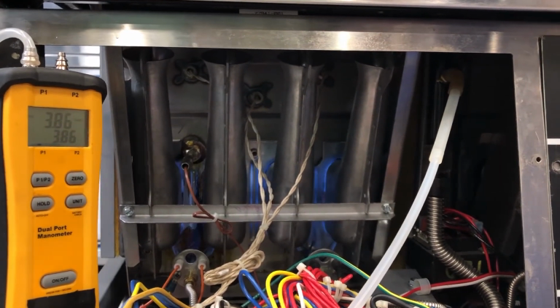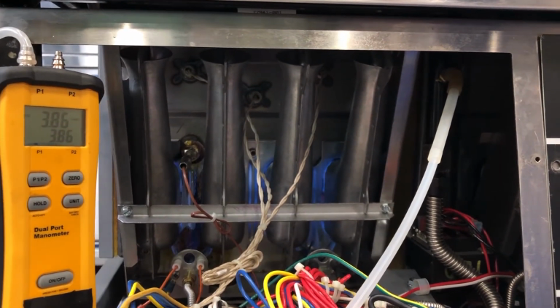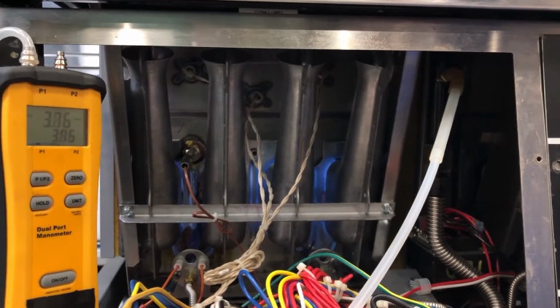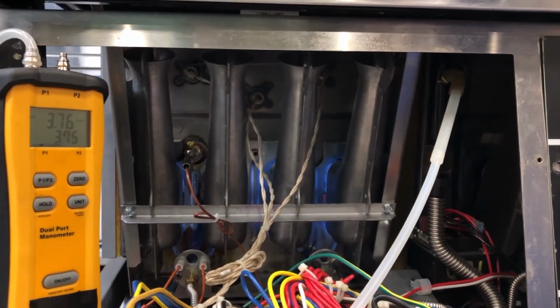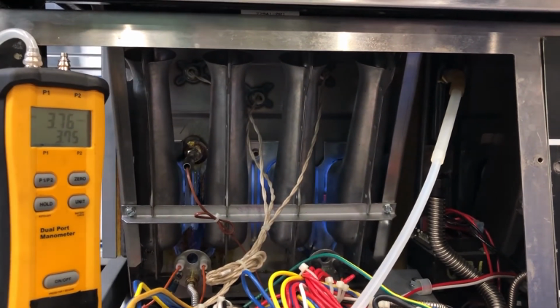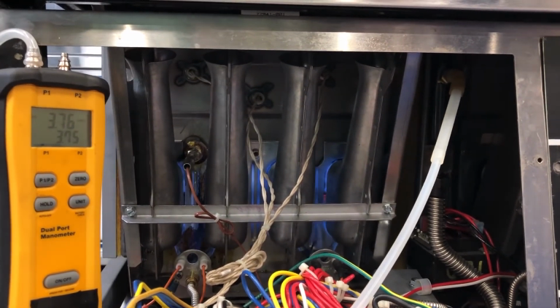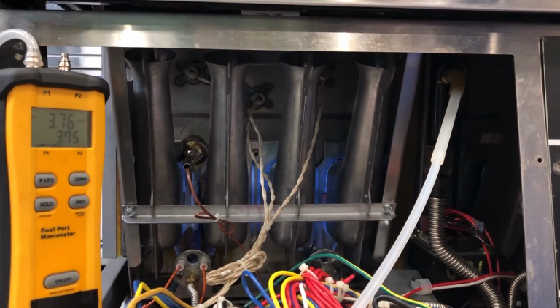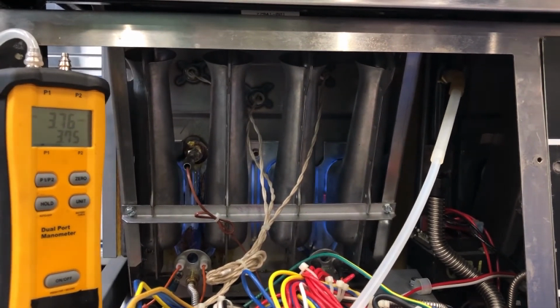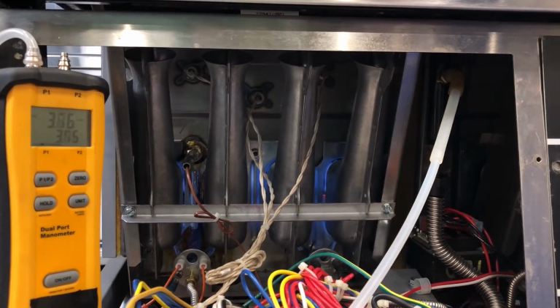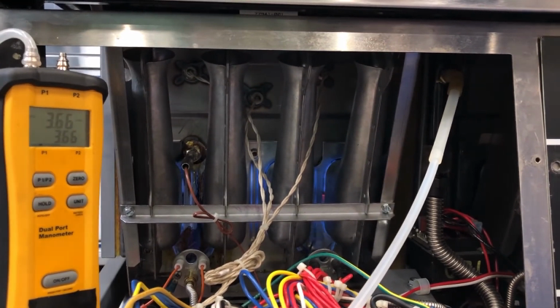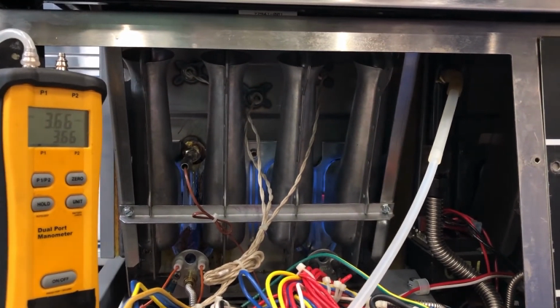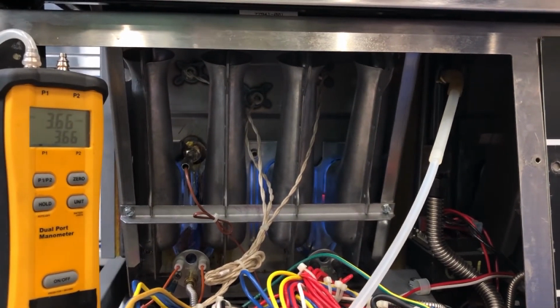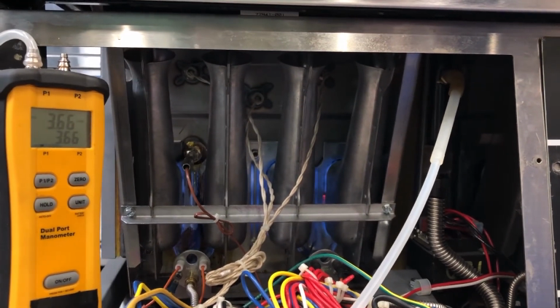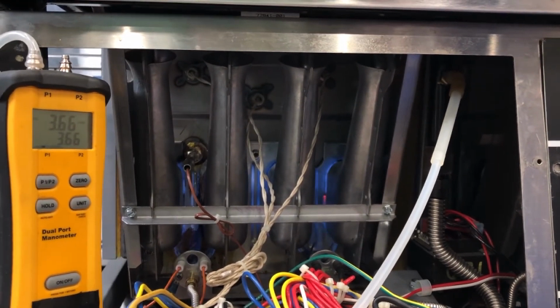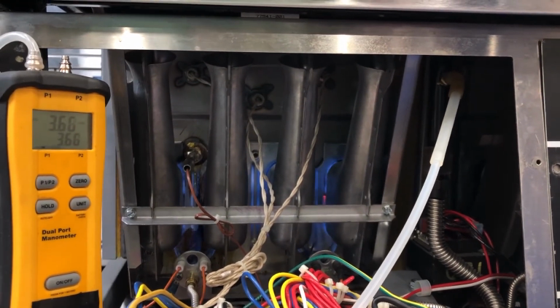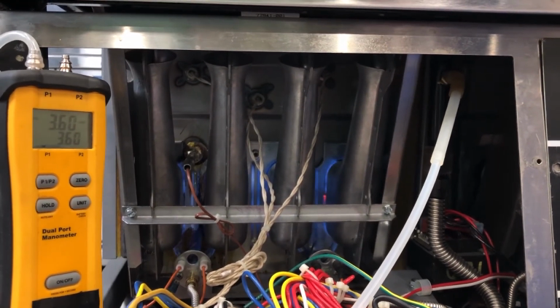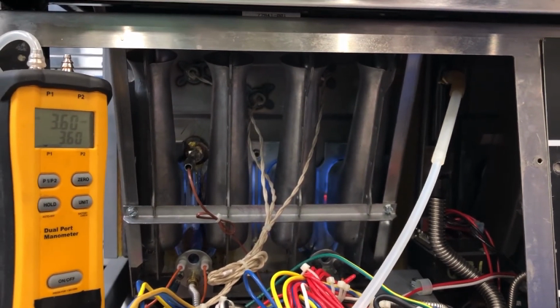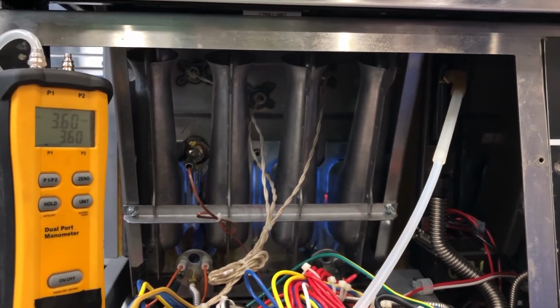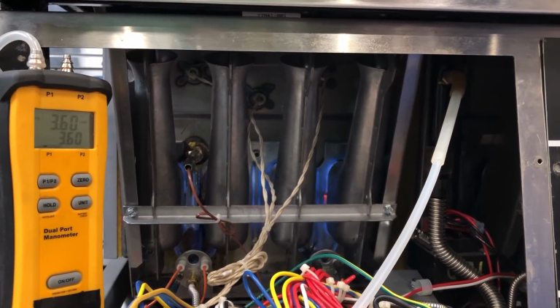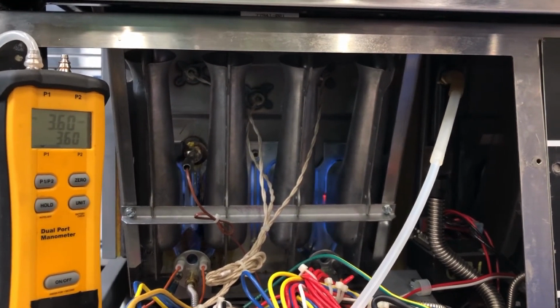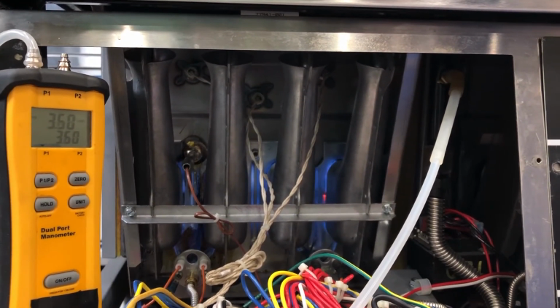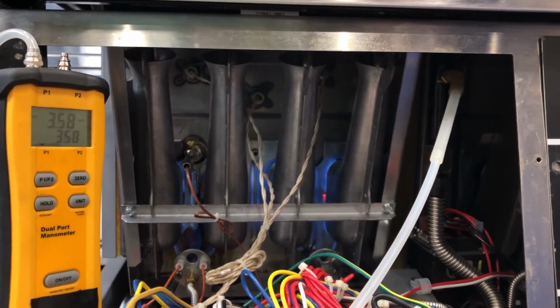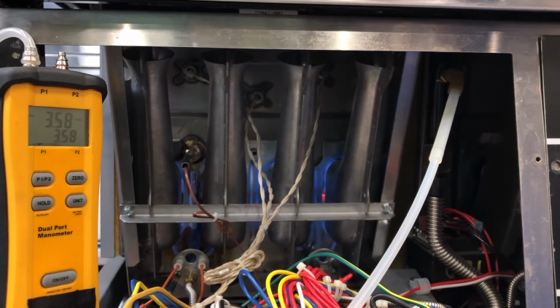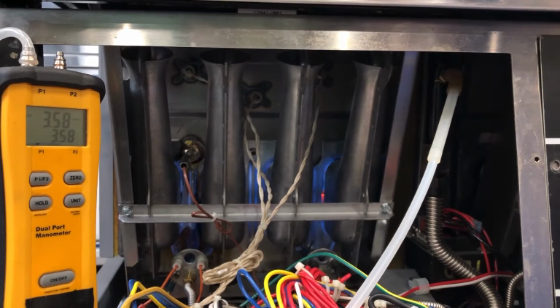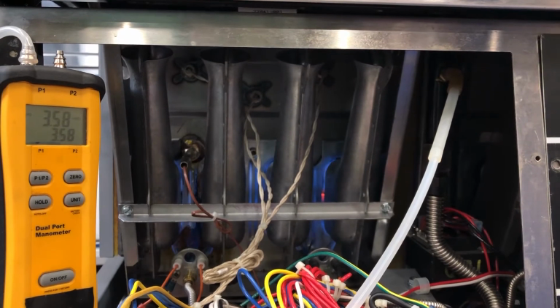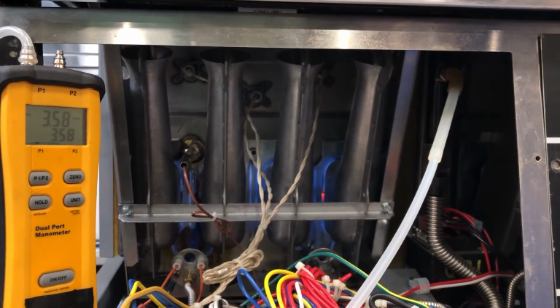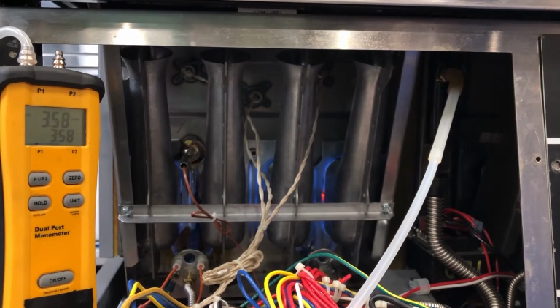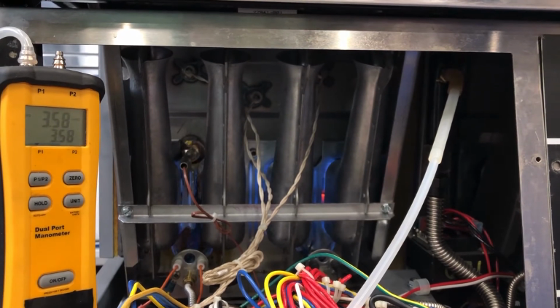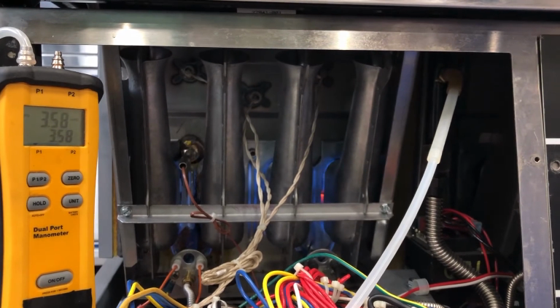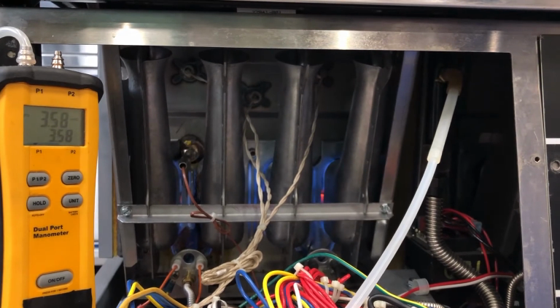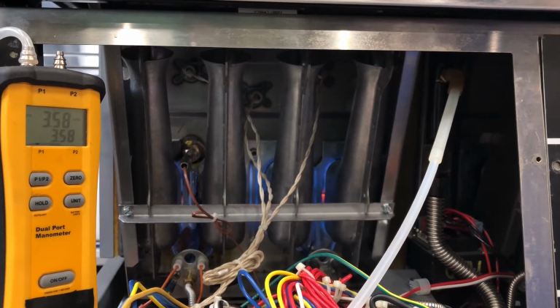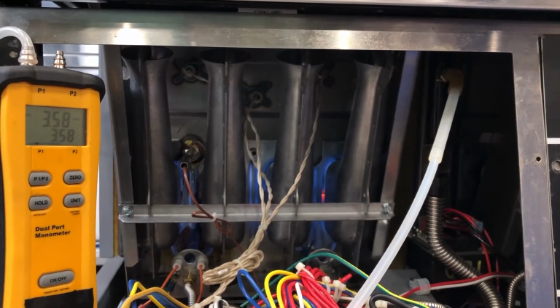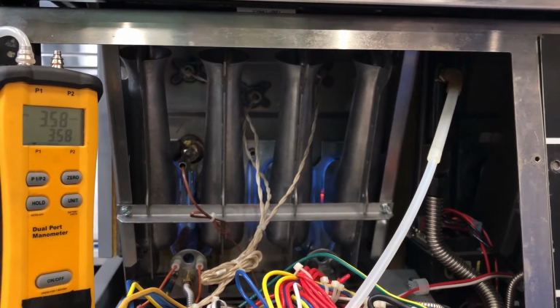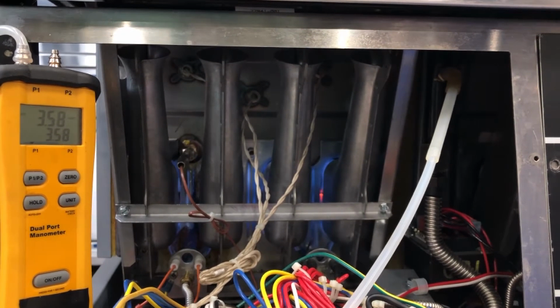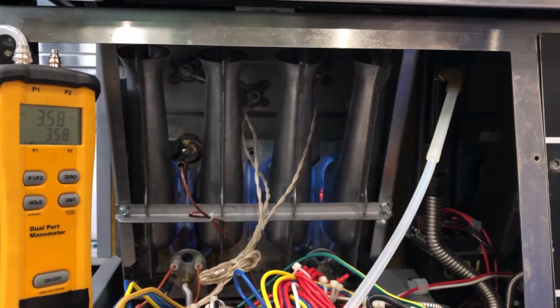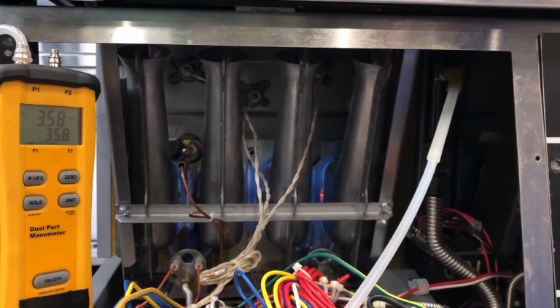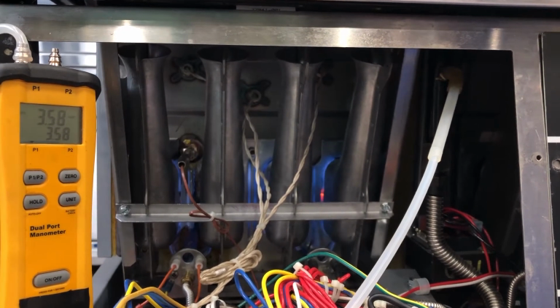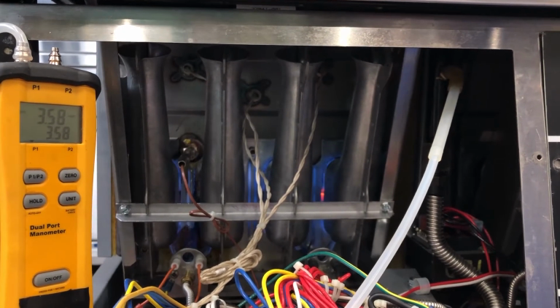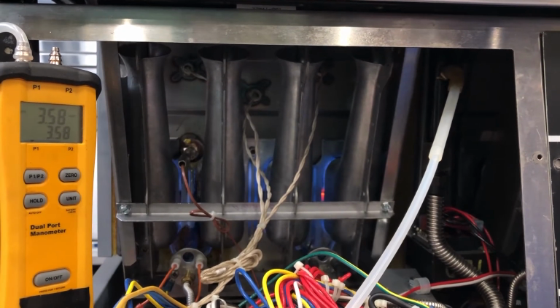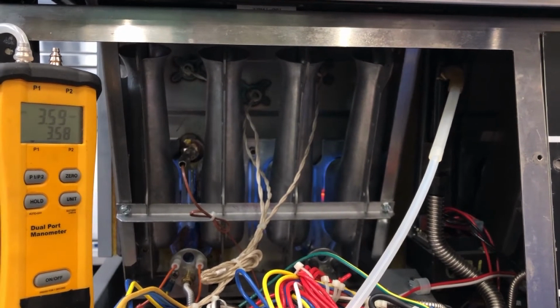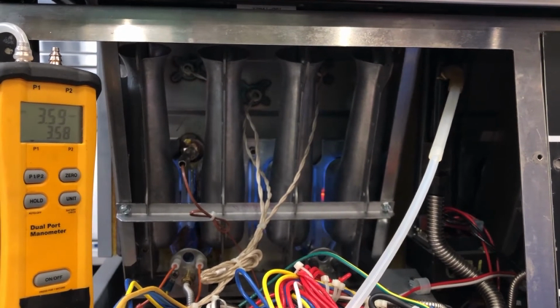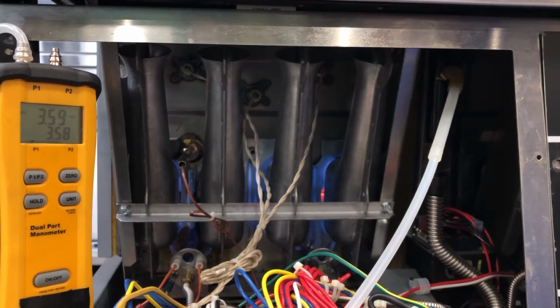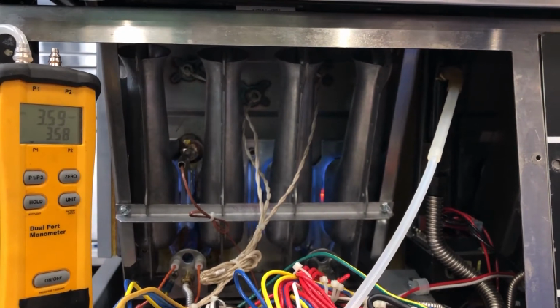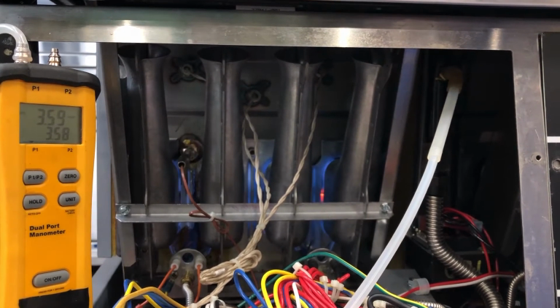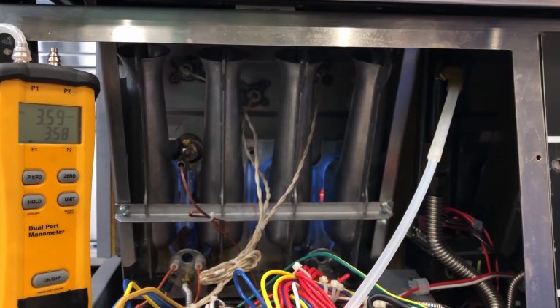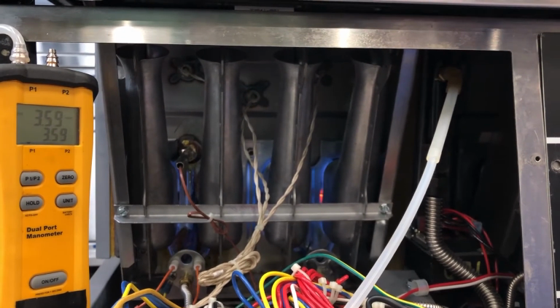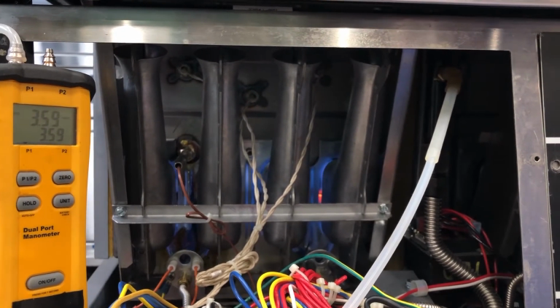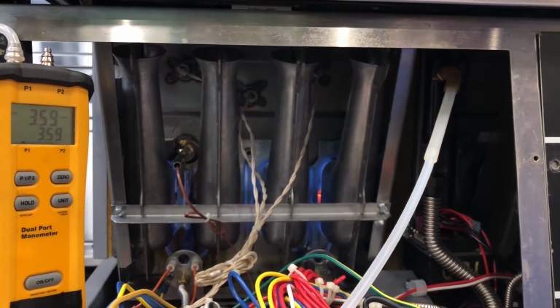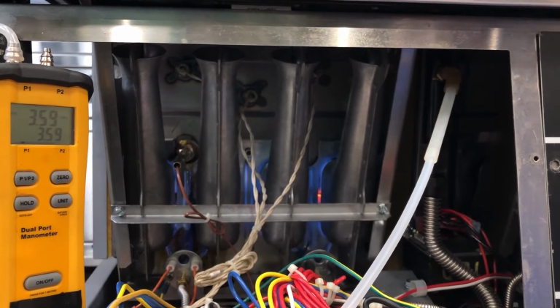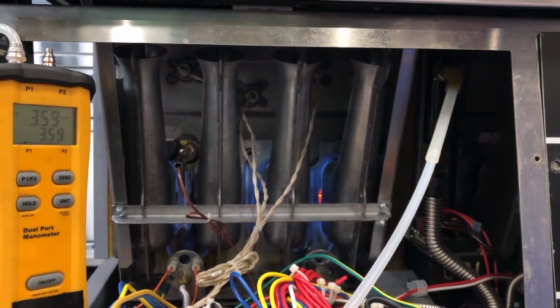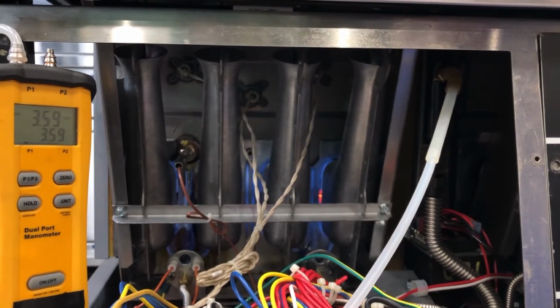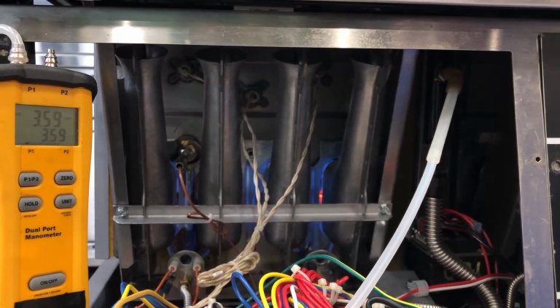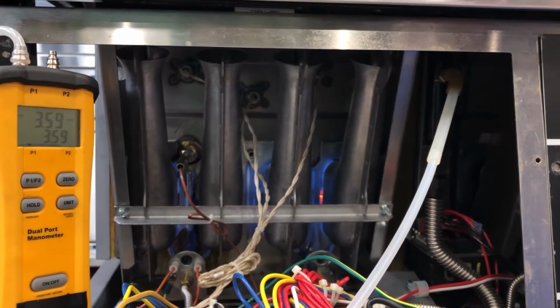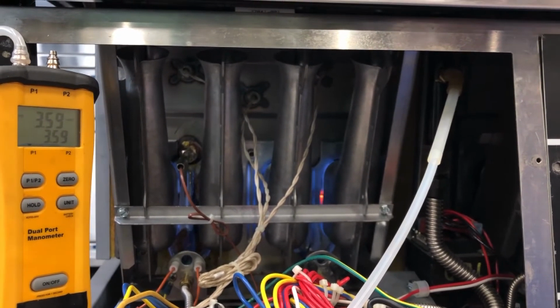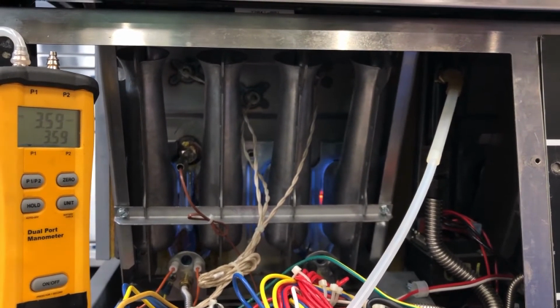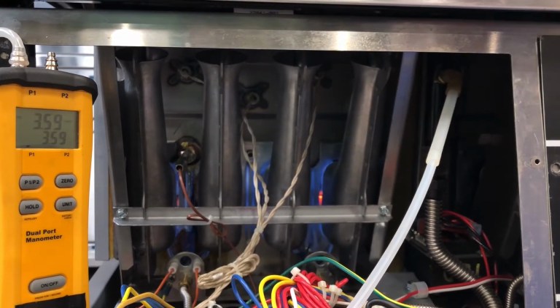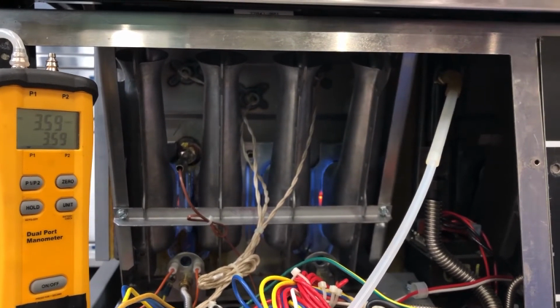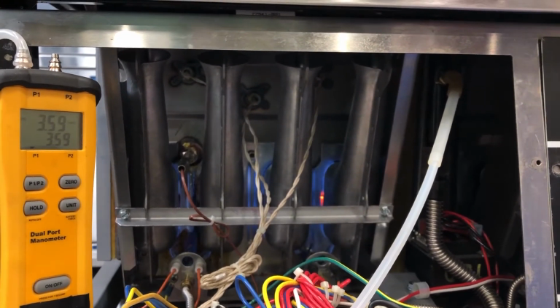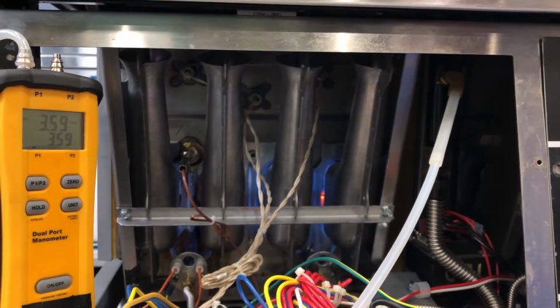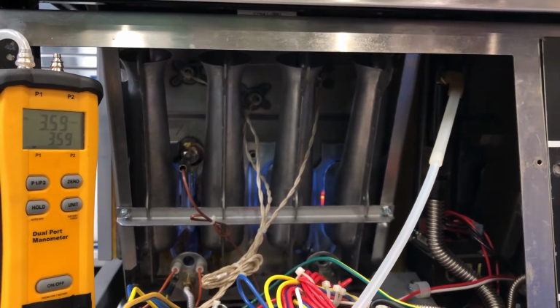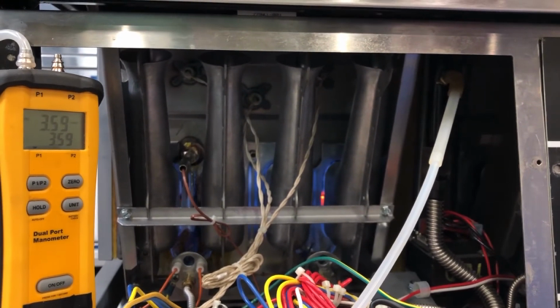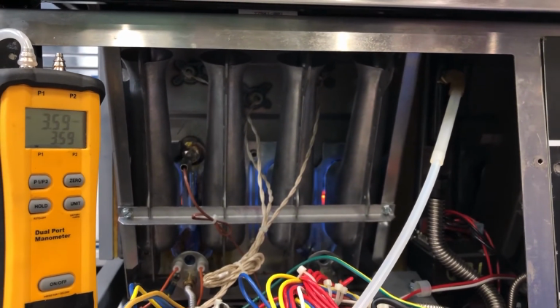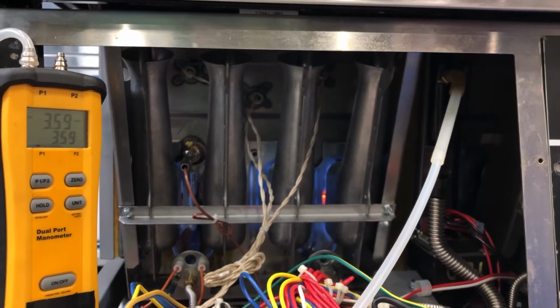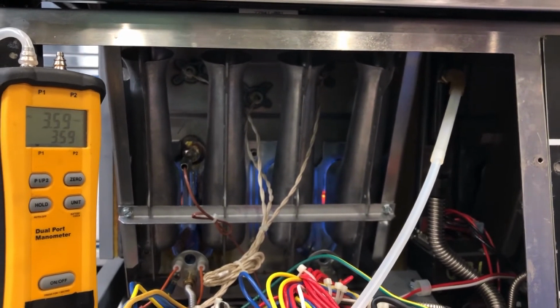Now with our main burners on, we can see that our outgoing manifold pressure is at 3.5 inches of water column.